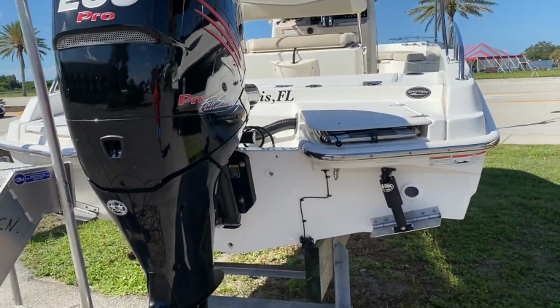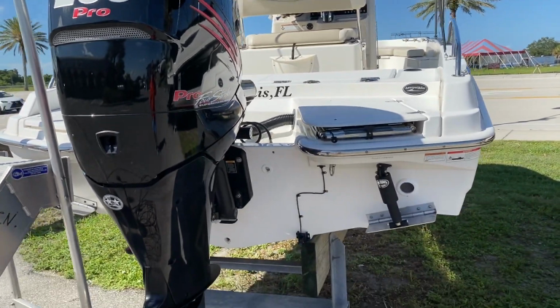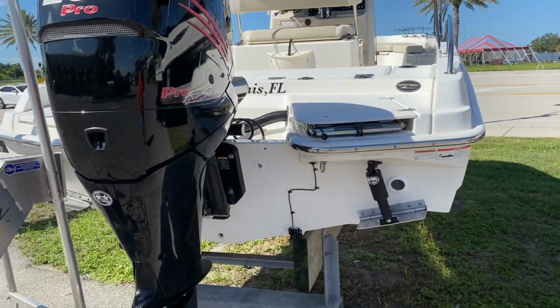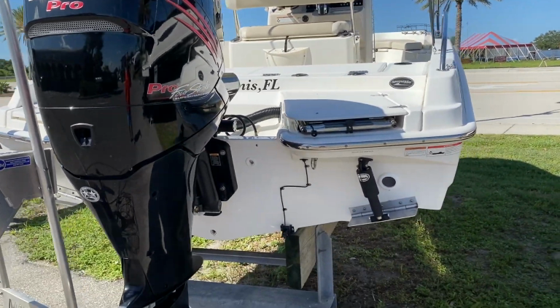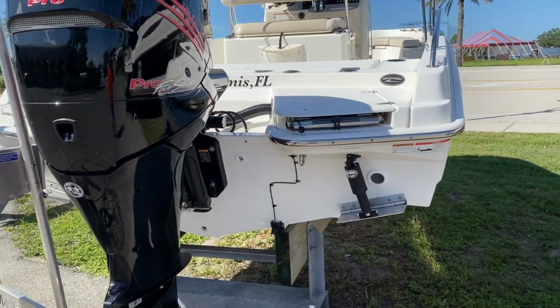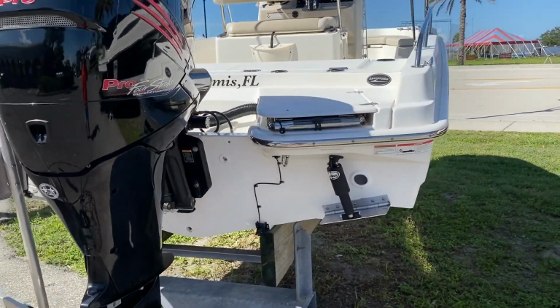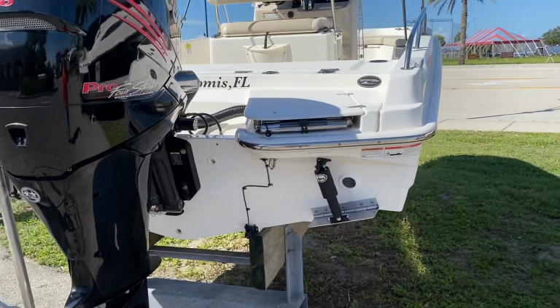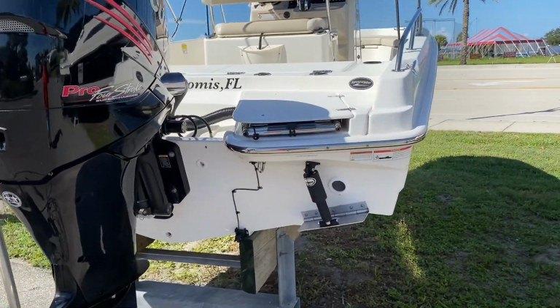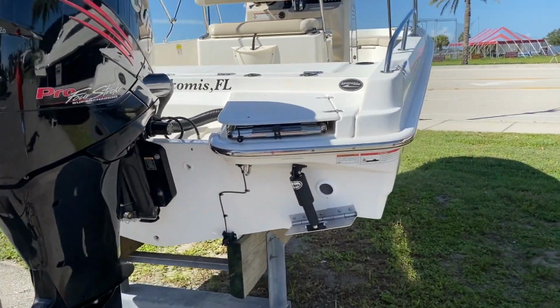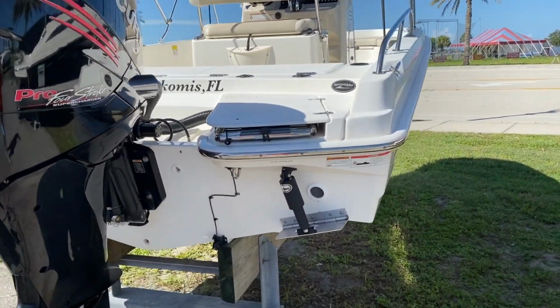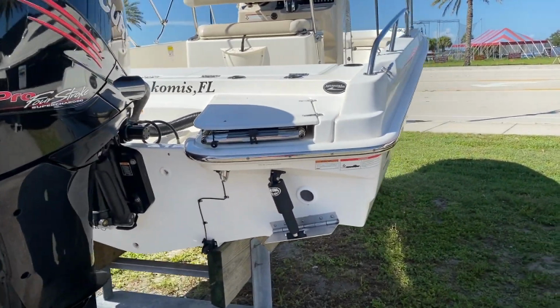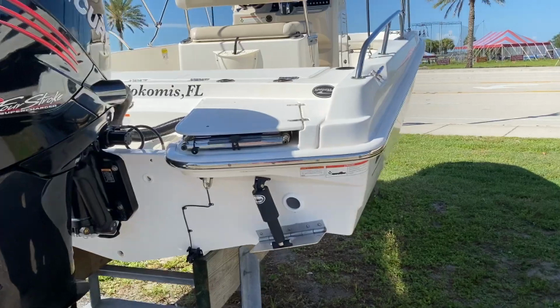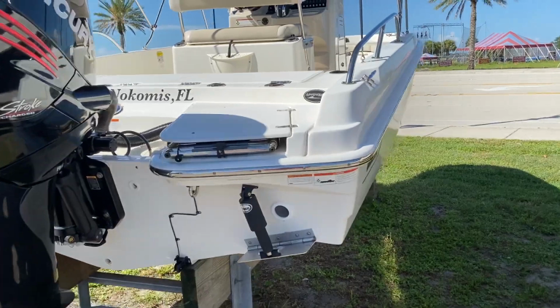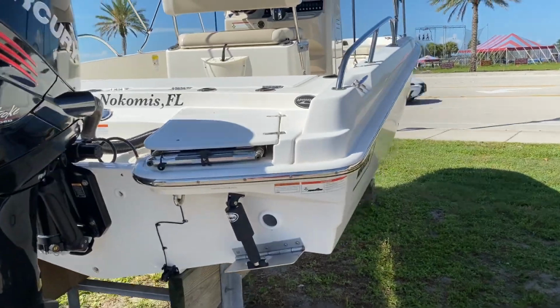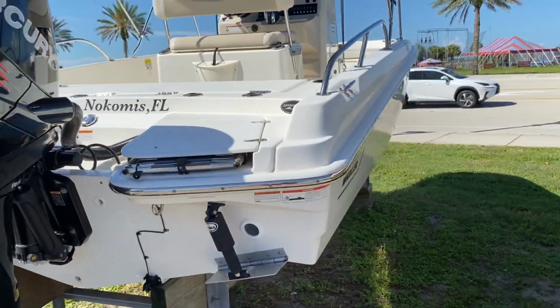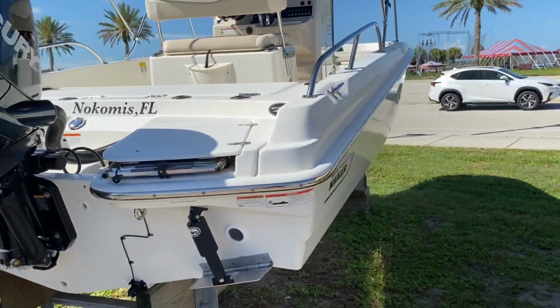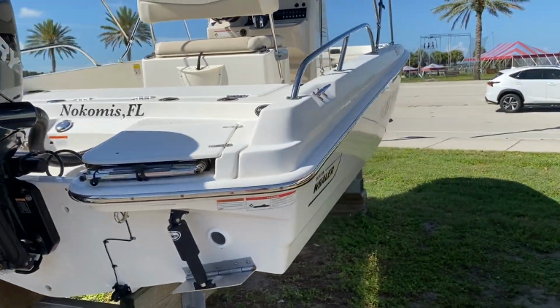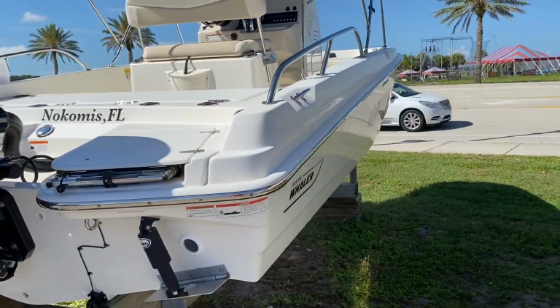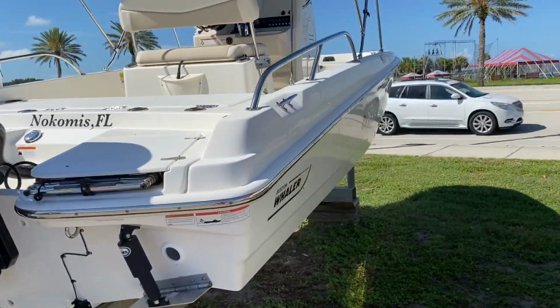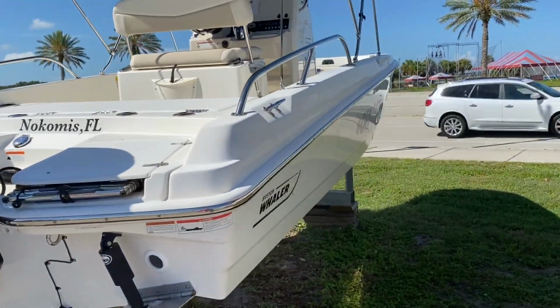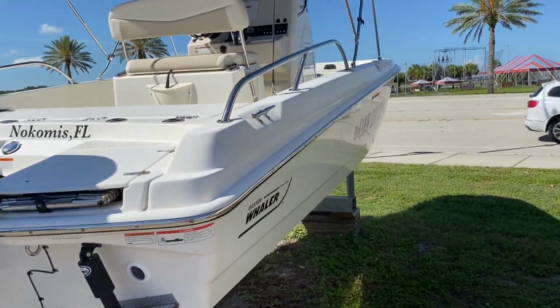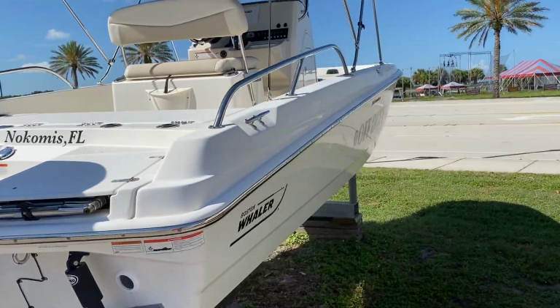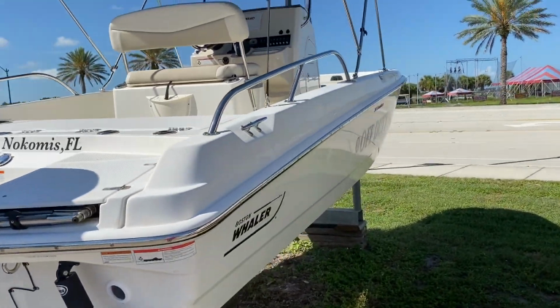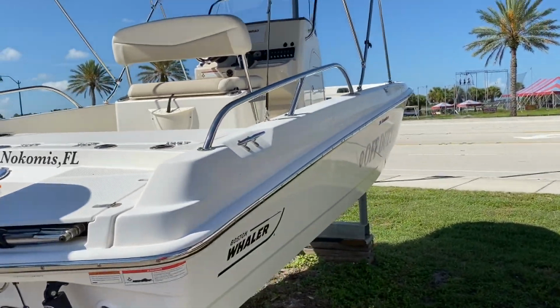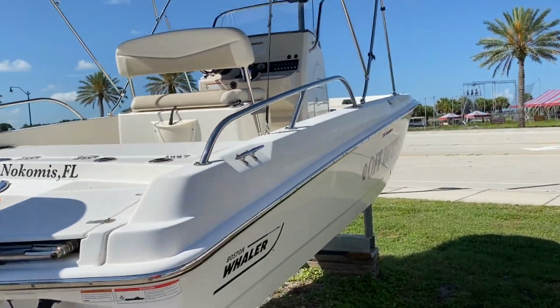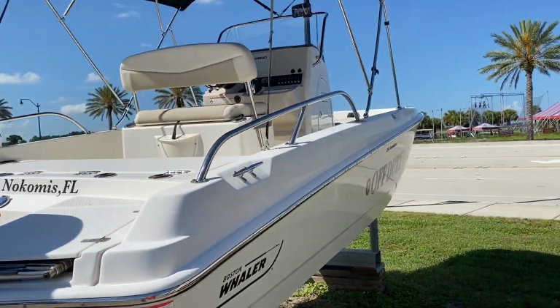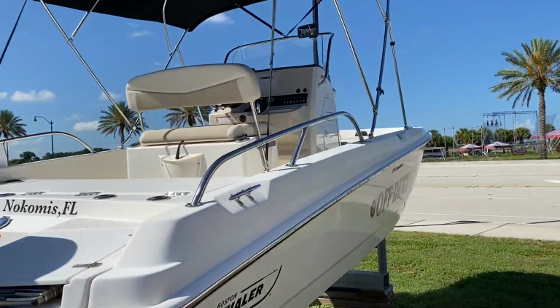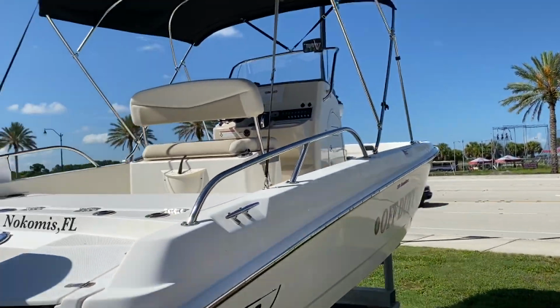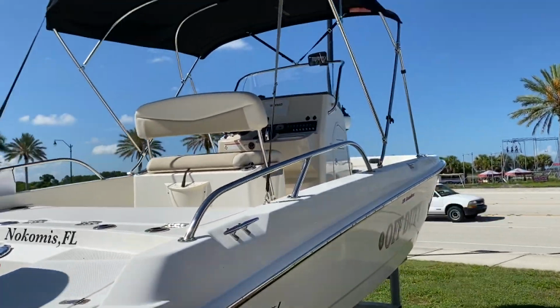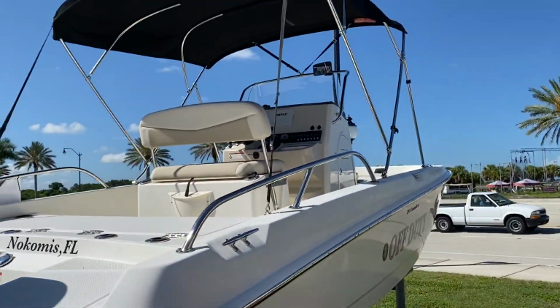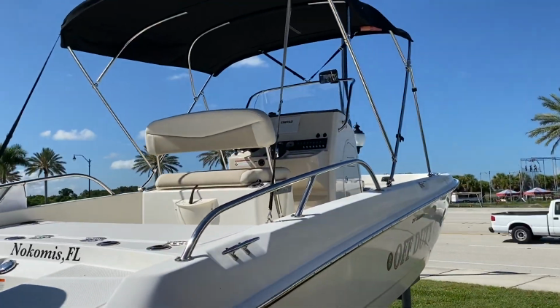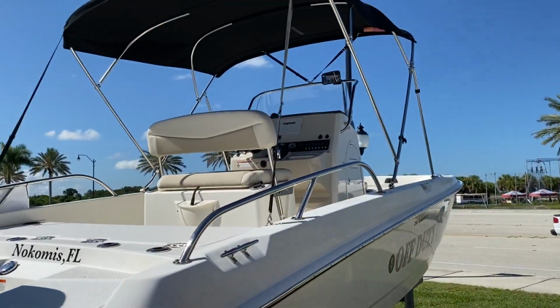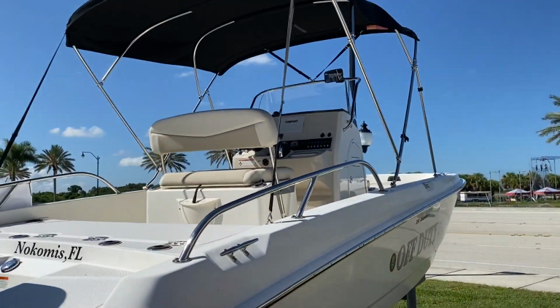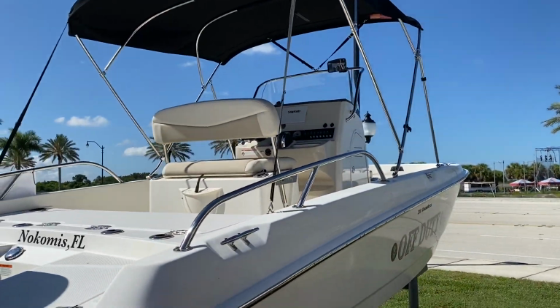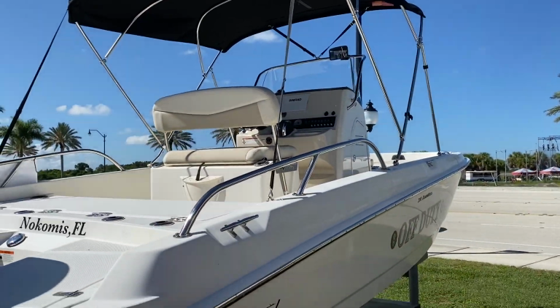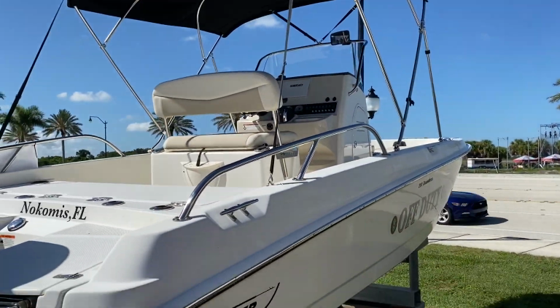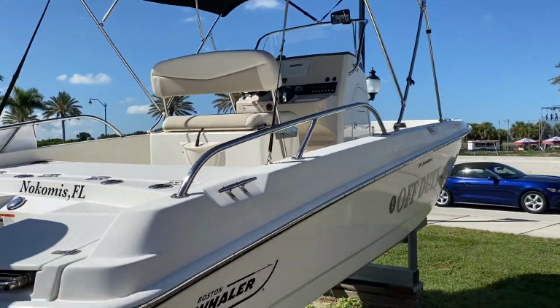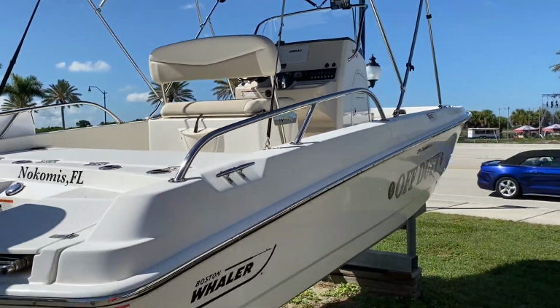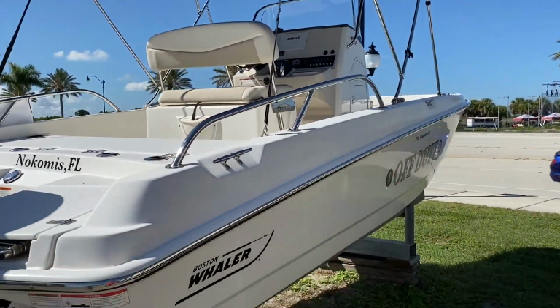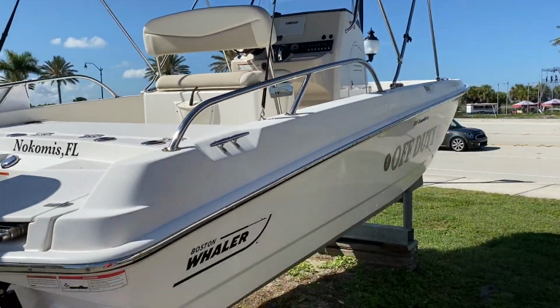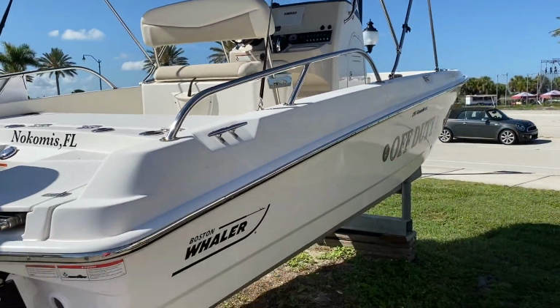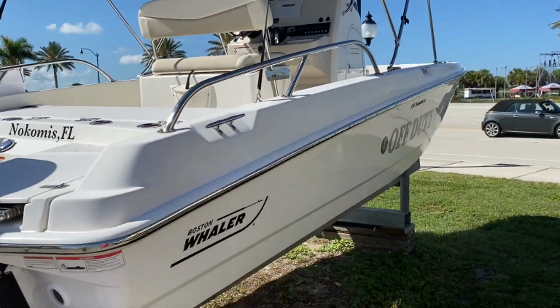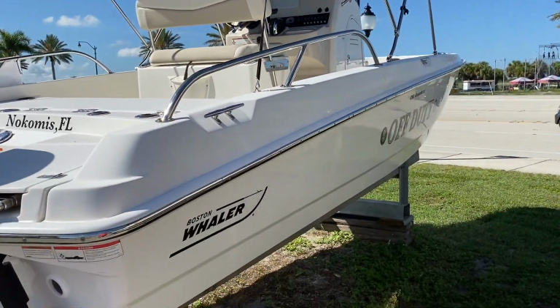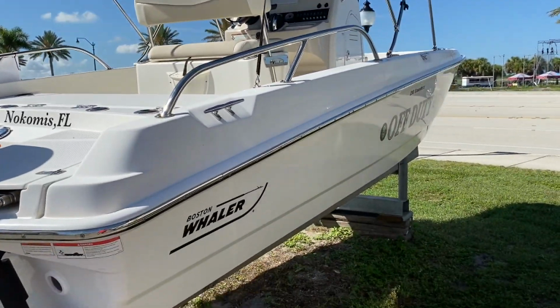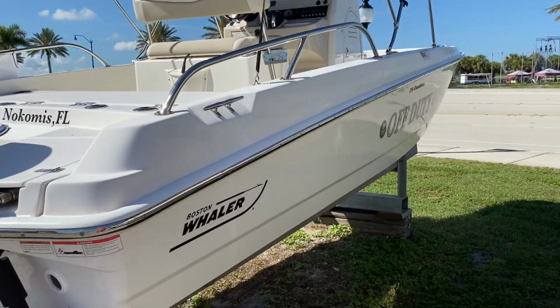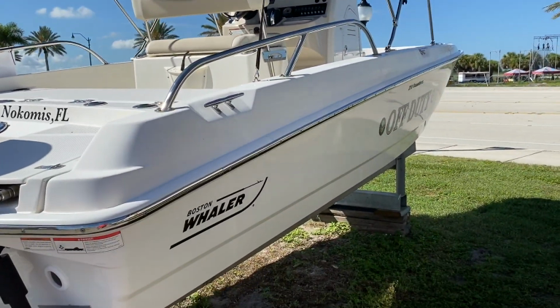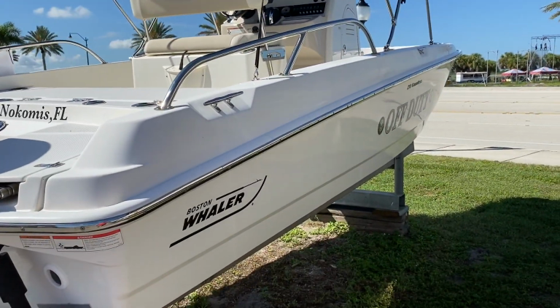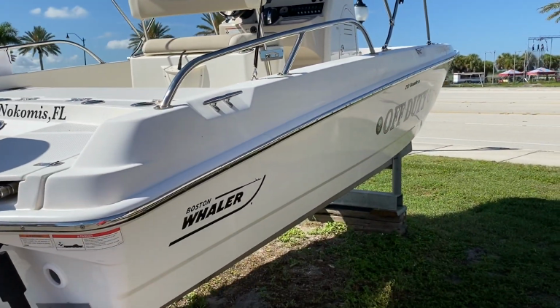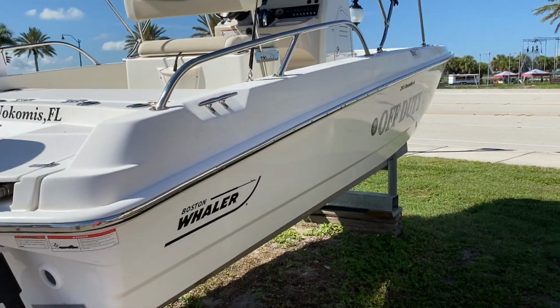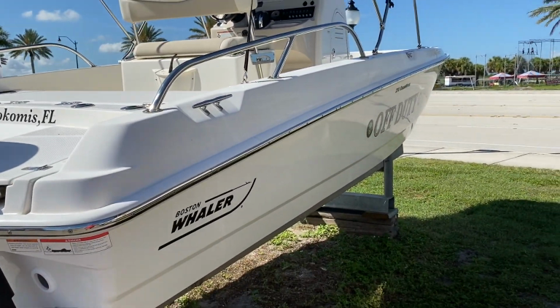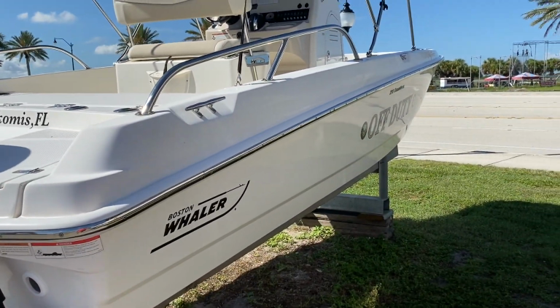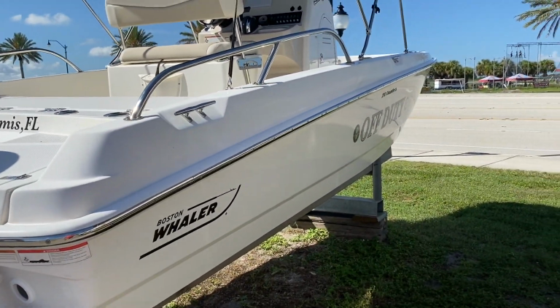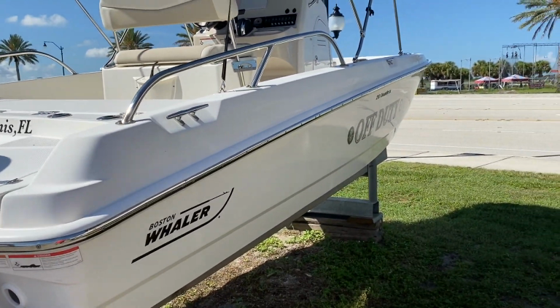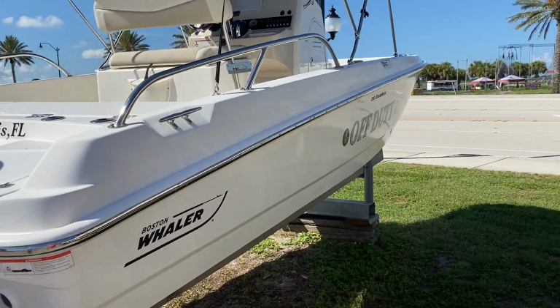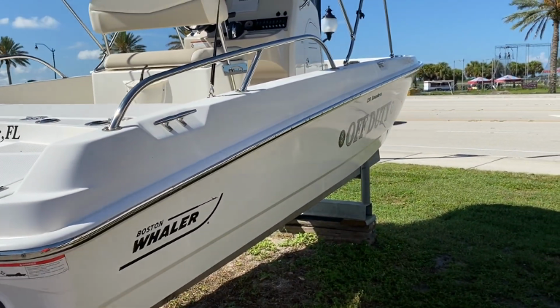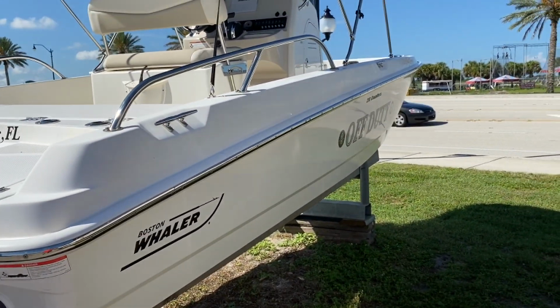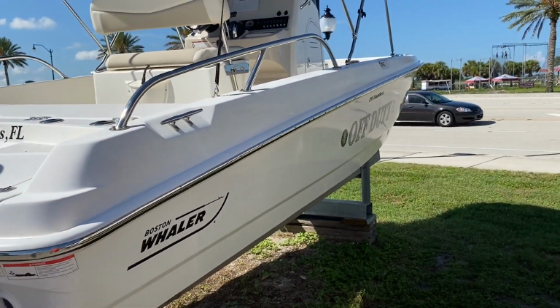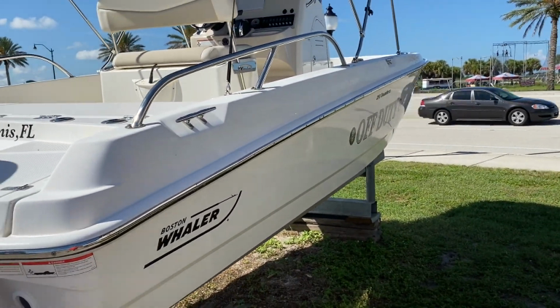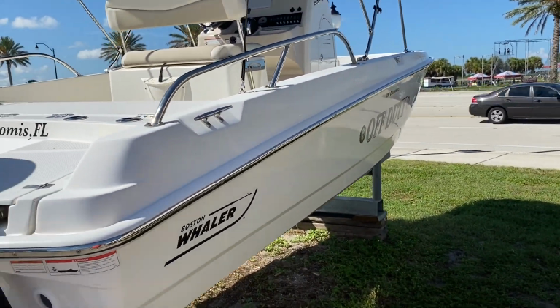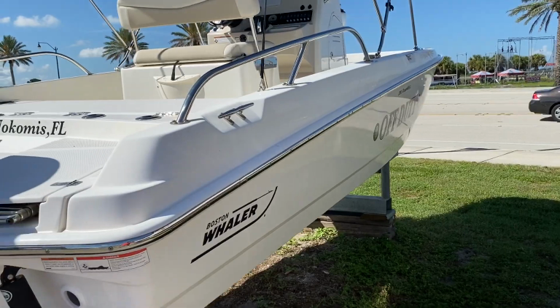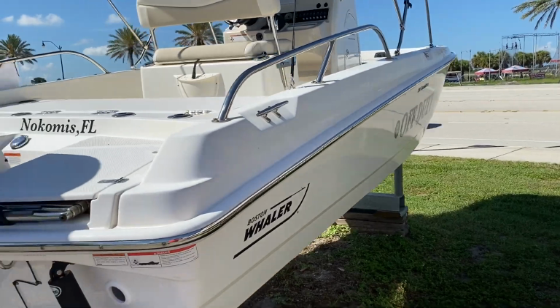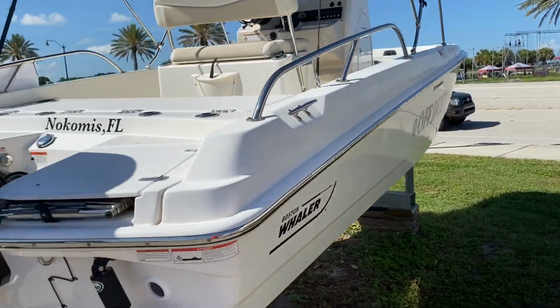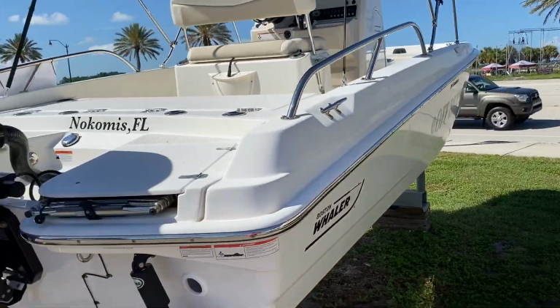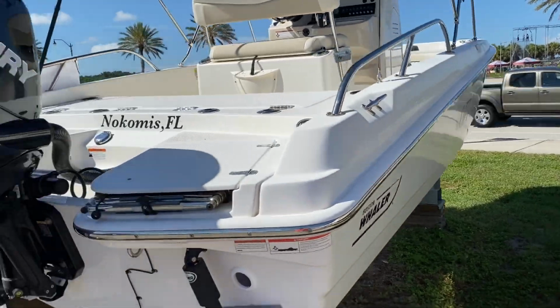We've got trim tabs, a Bimini top, and this one also has the optional white rub rail with the stainless steel insert.